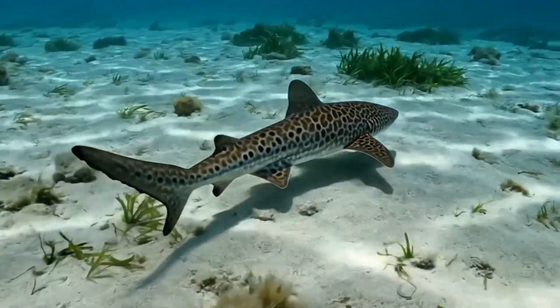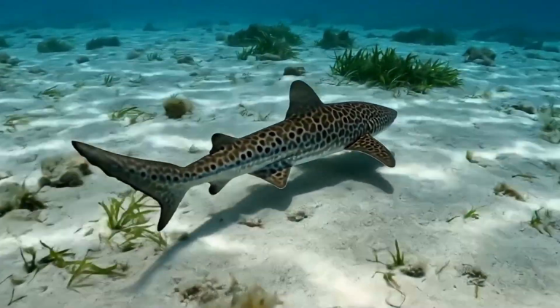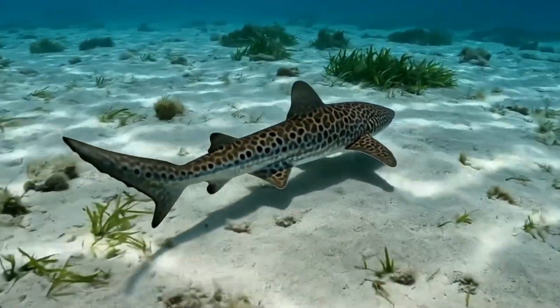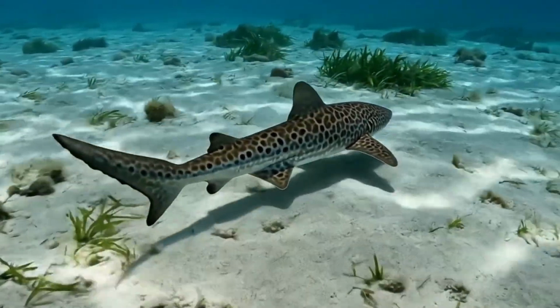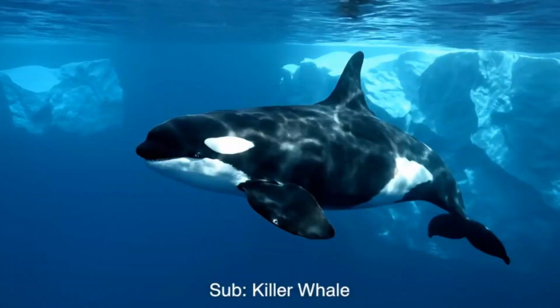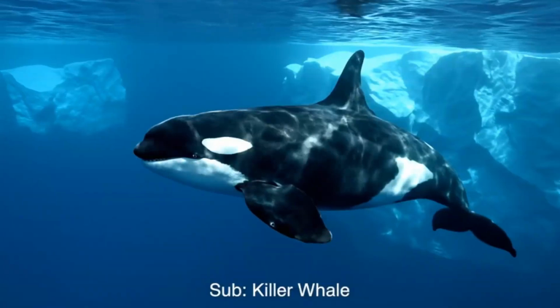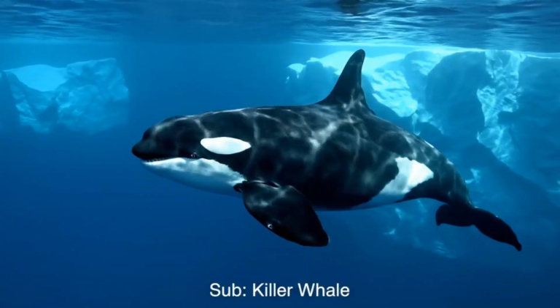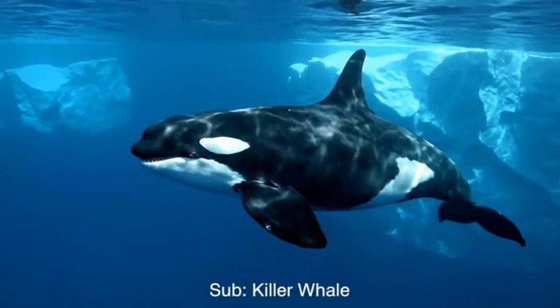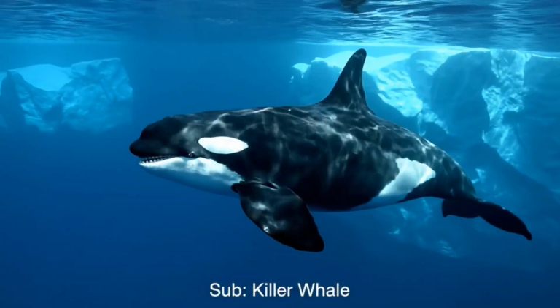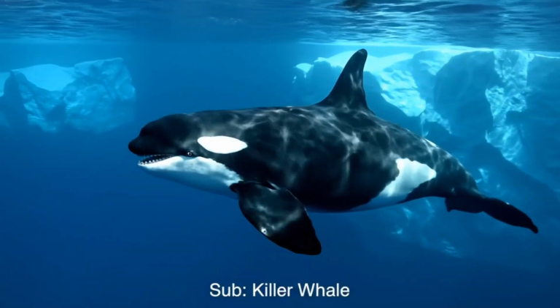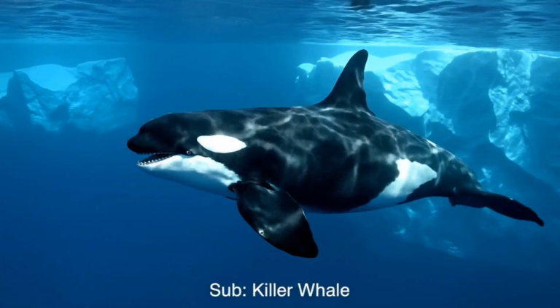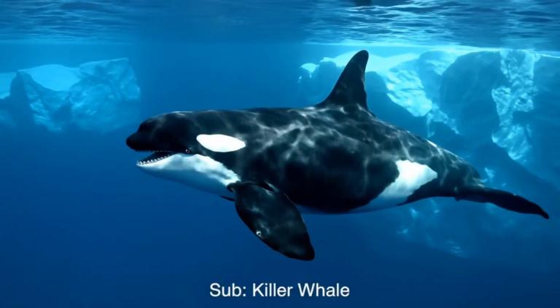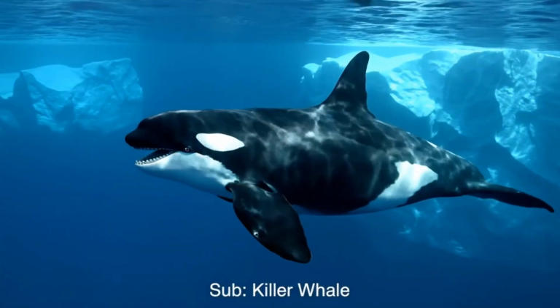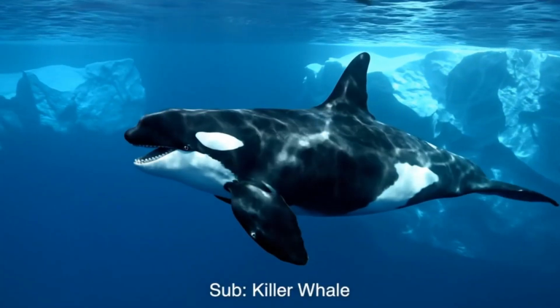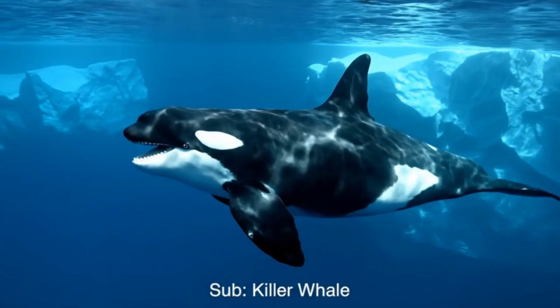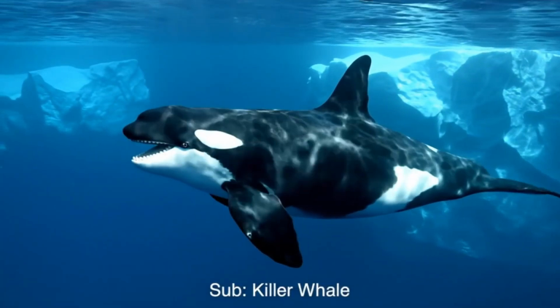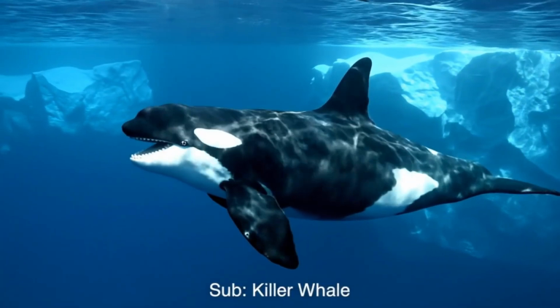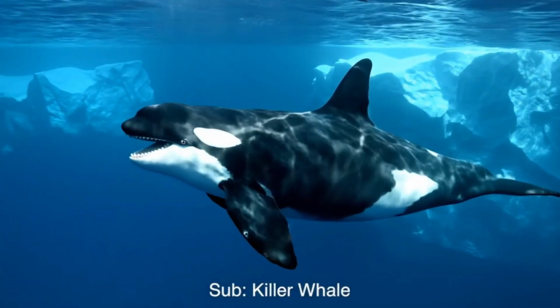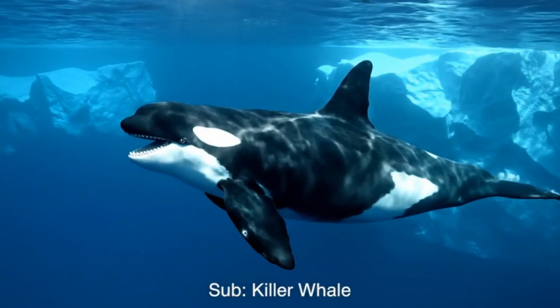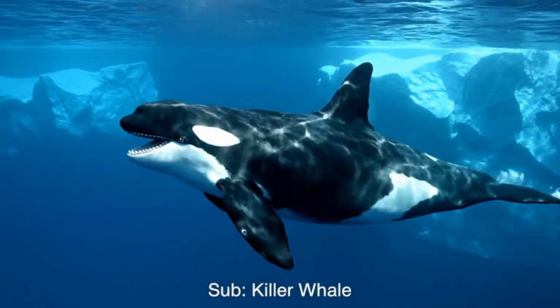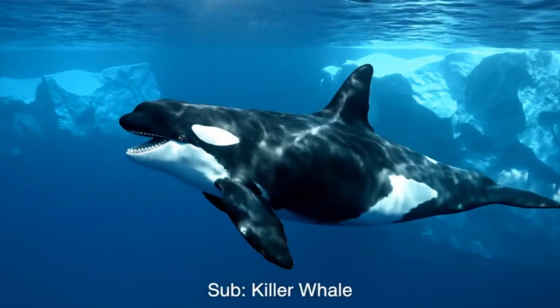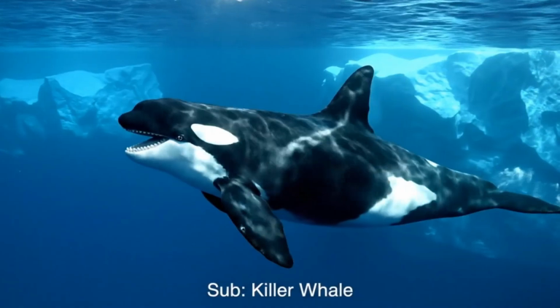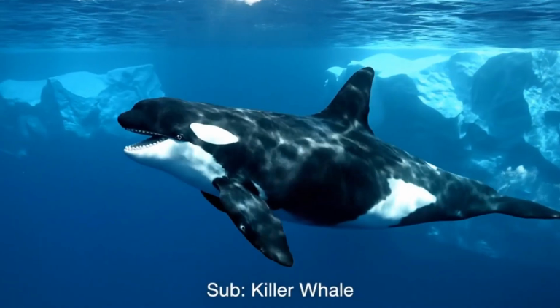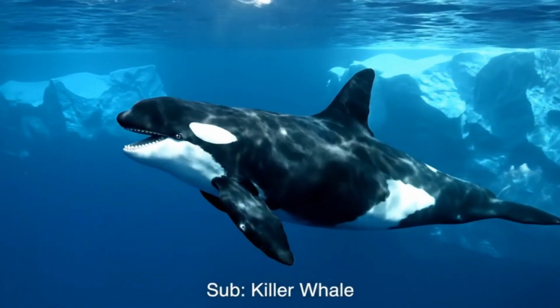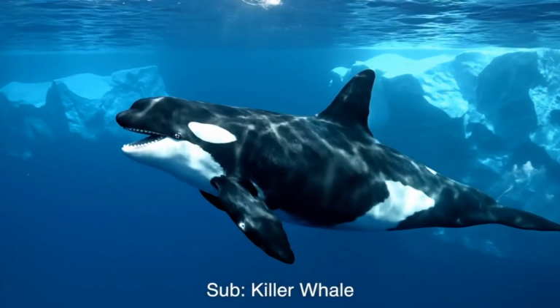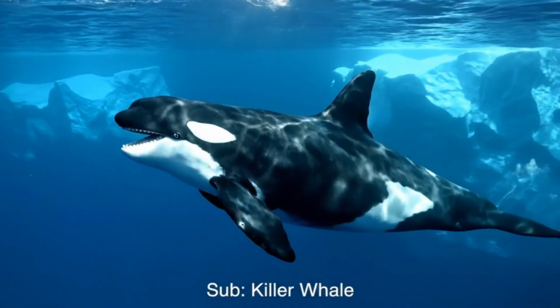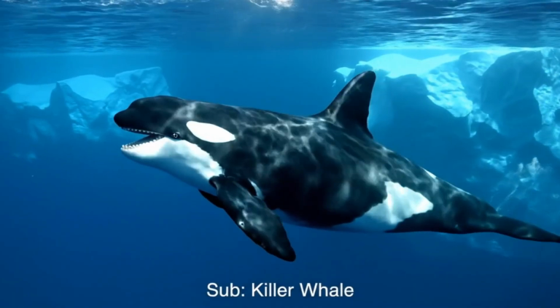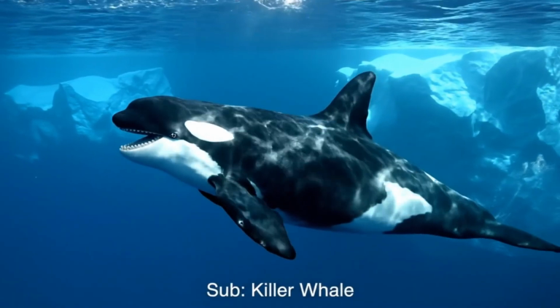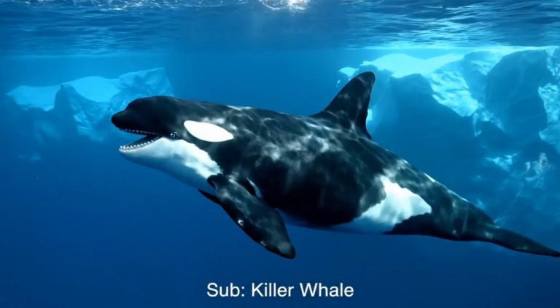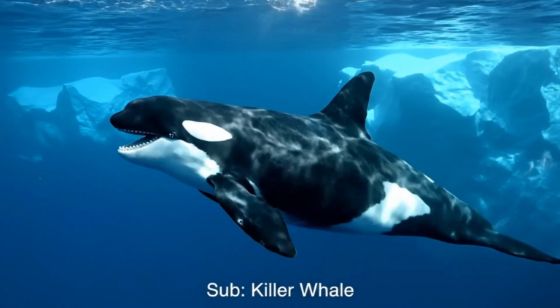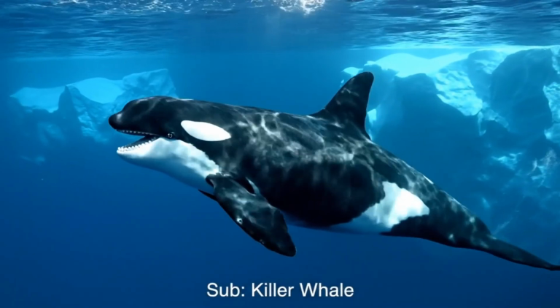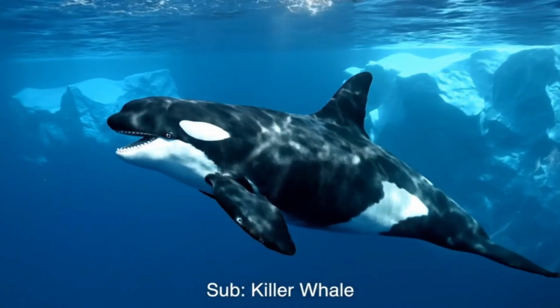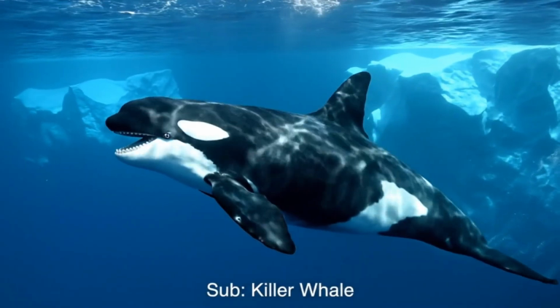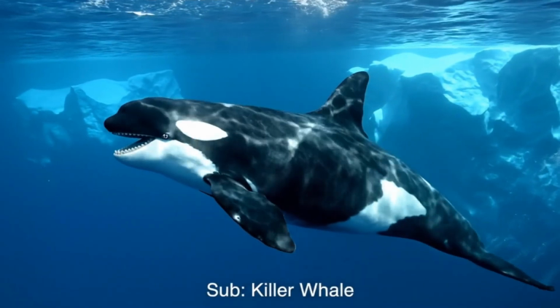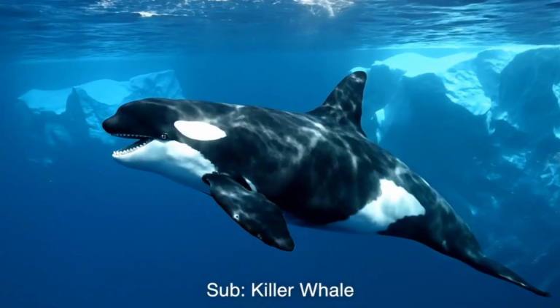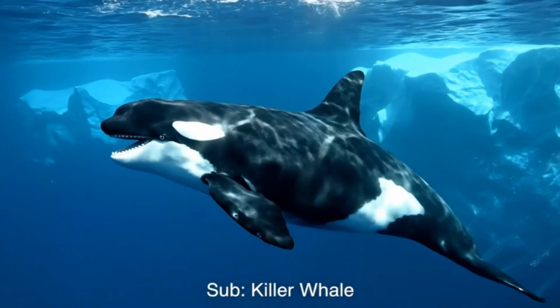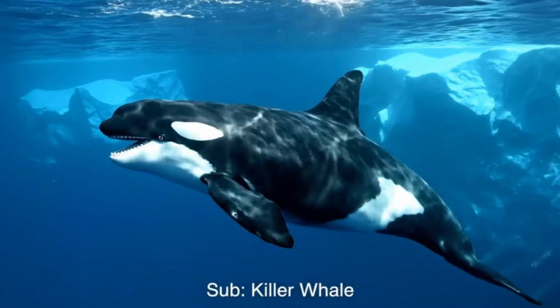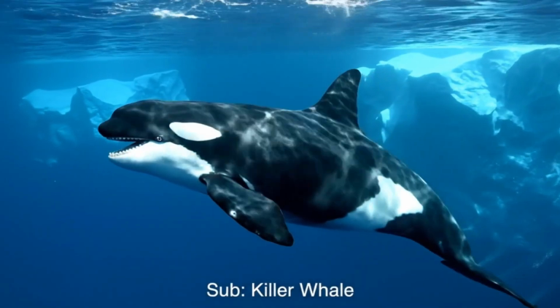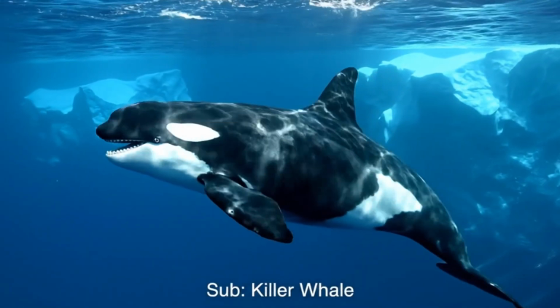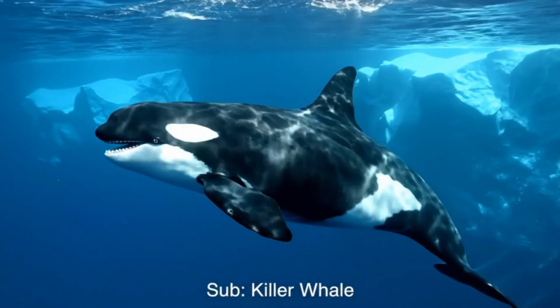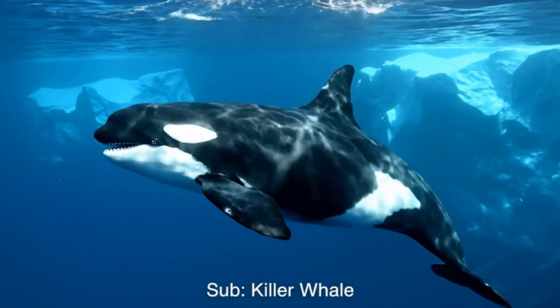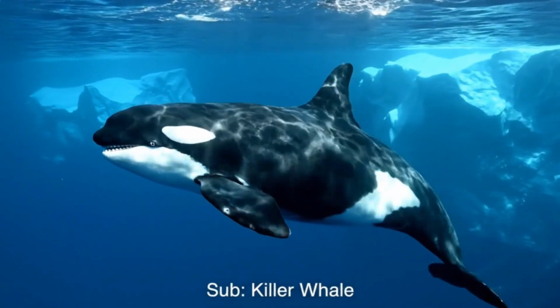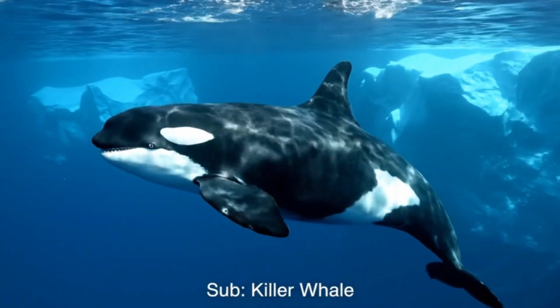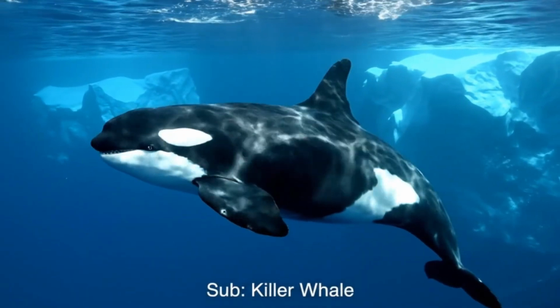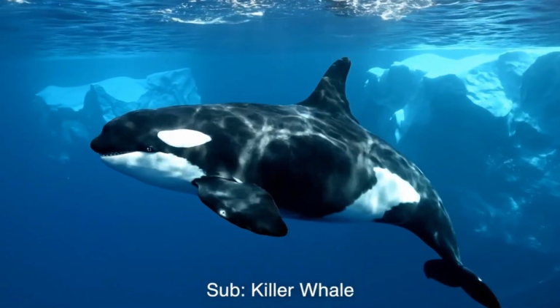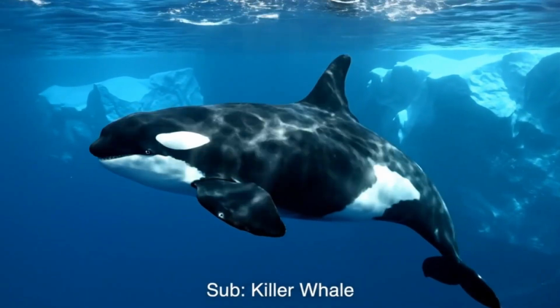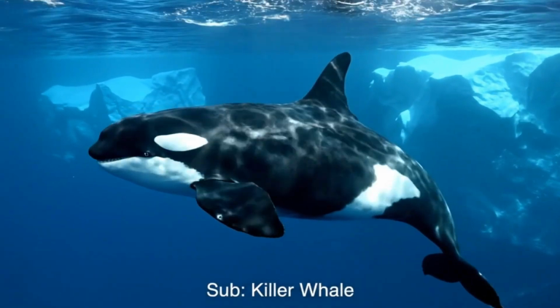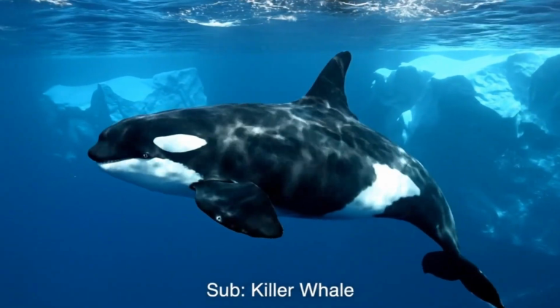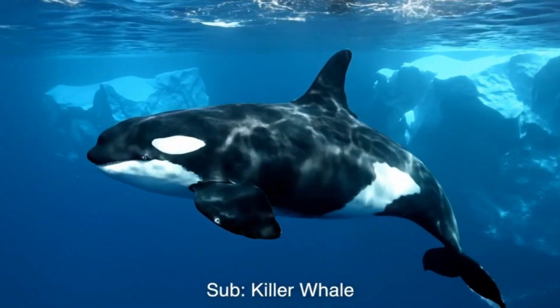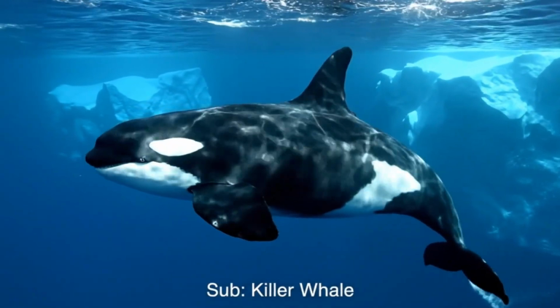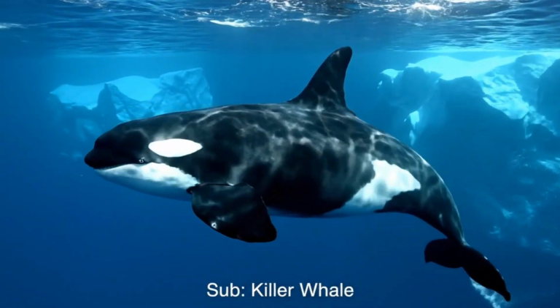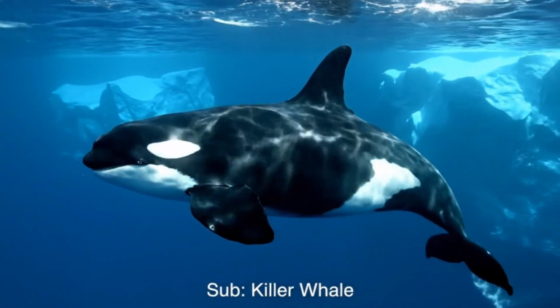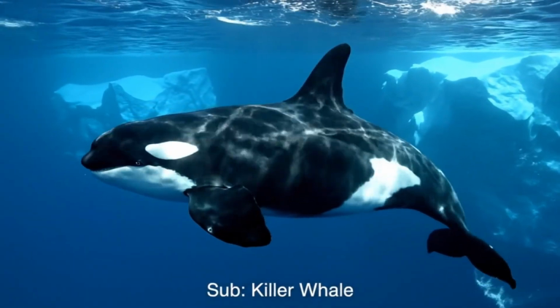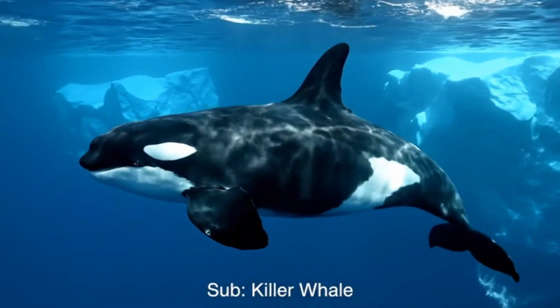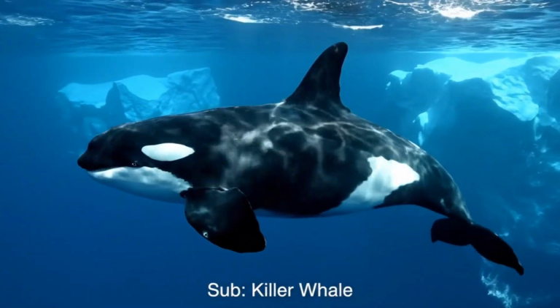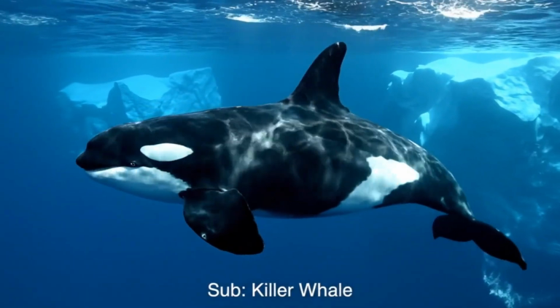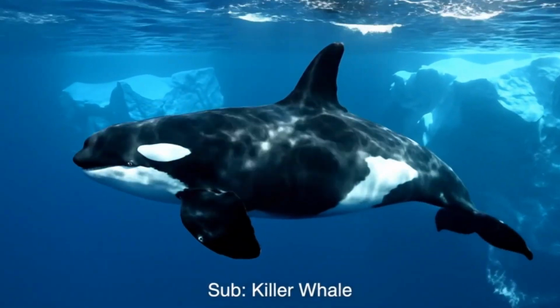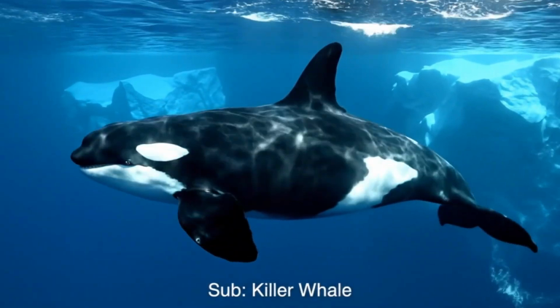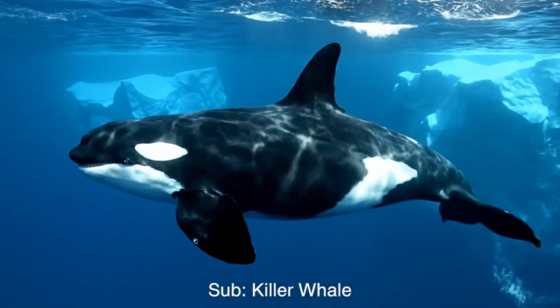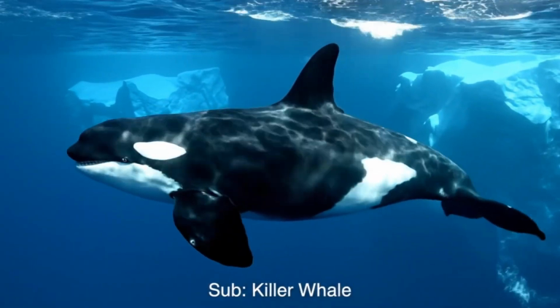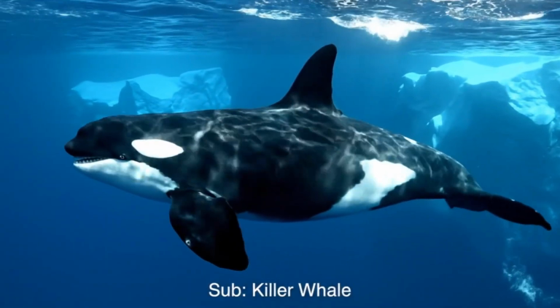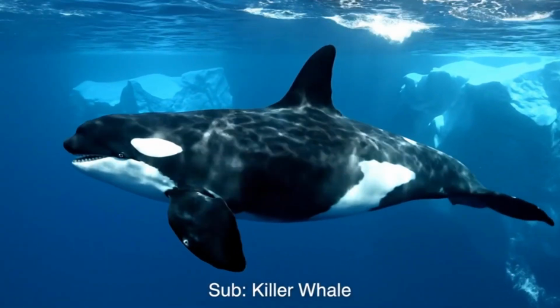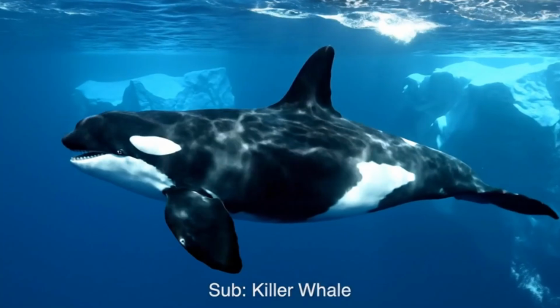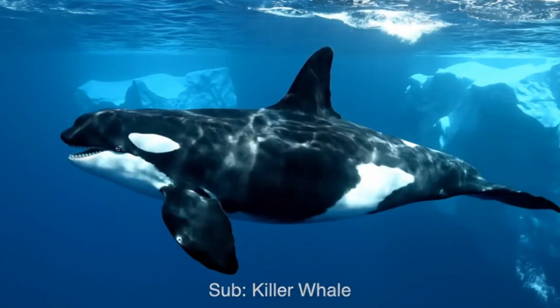Look, a killer whale! It's black and white, living in cold seas near the Arctic and Antarctic regions.